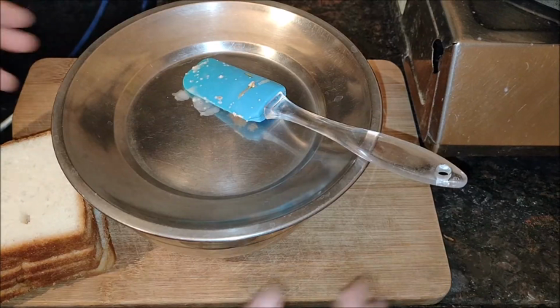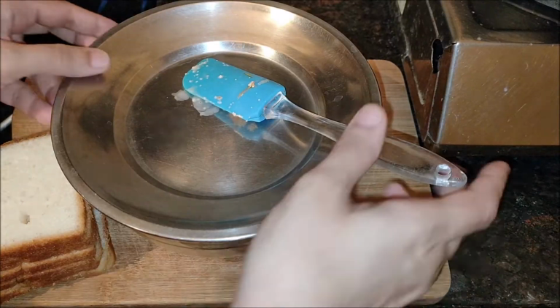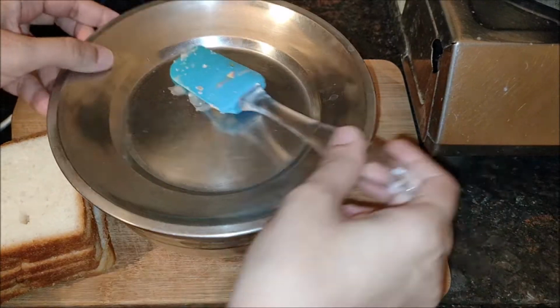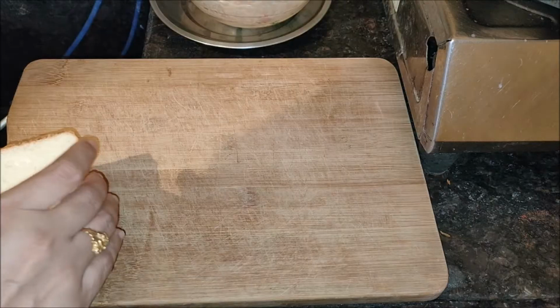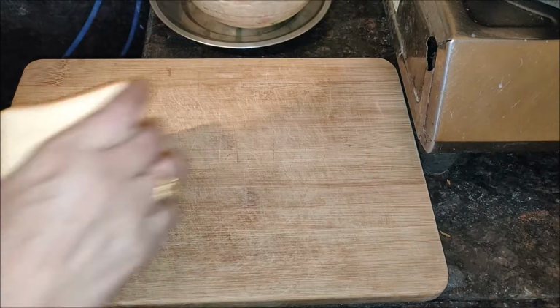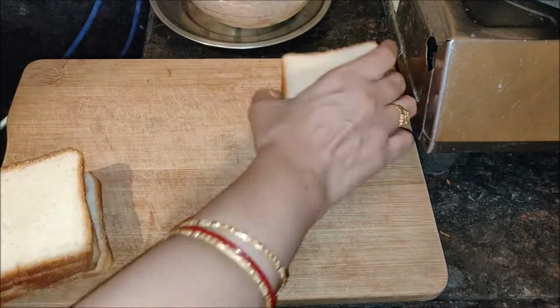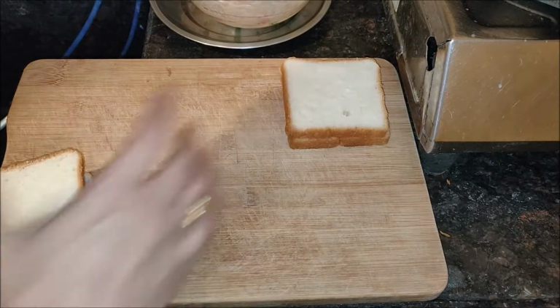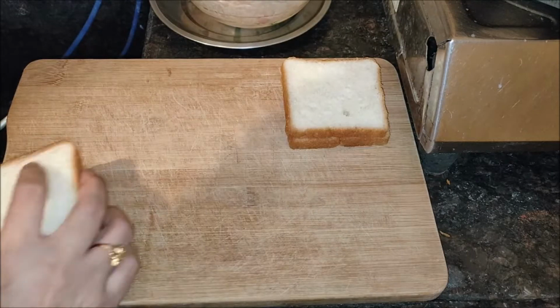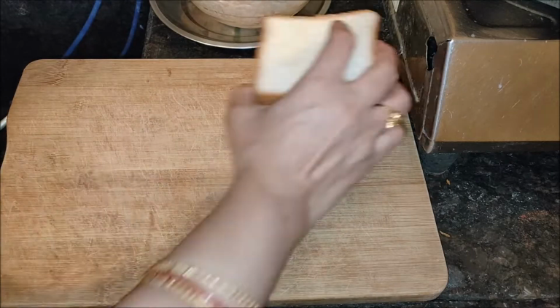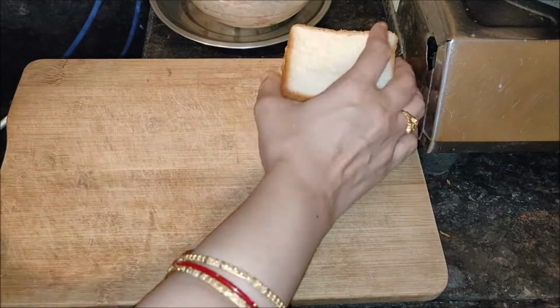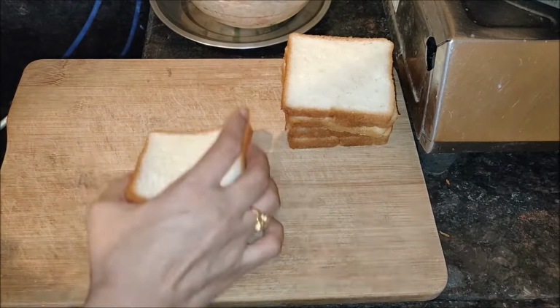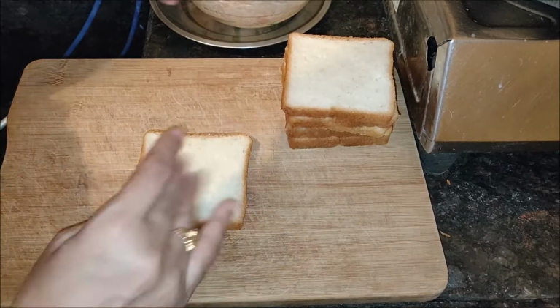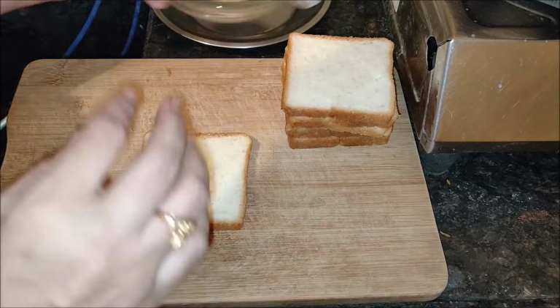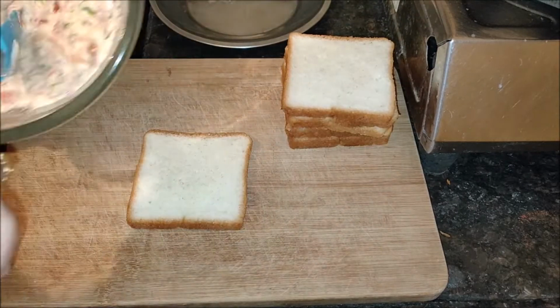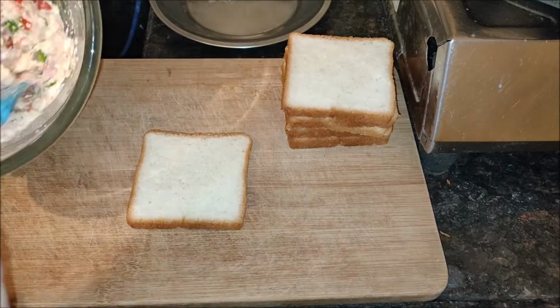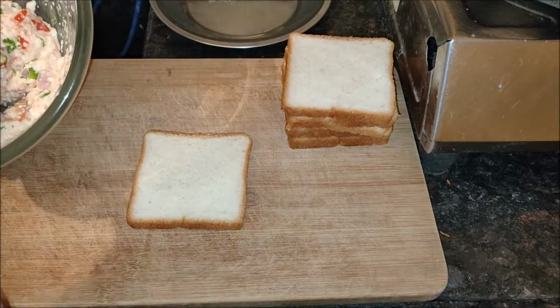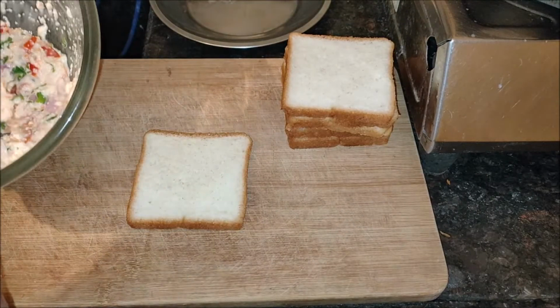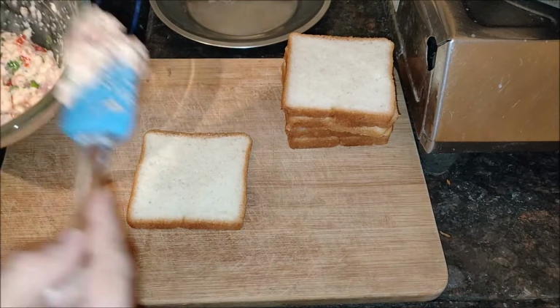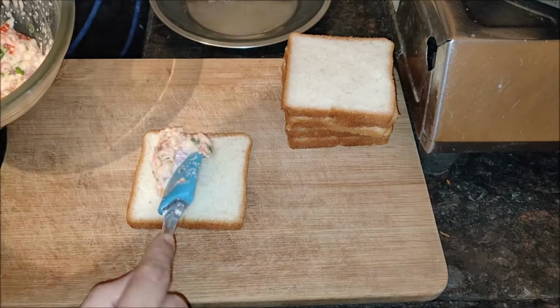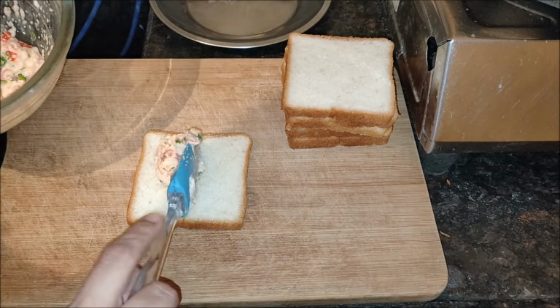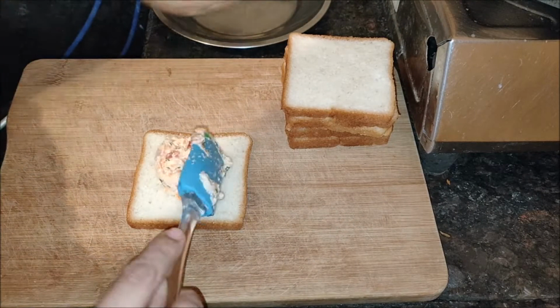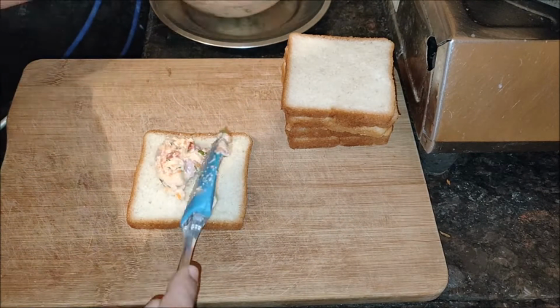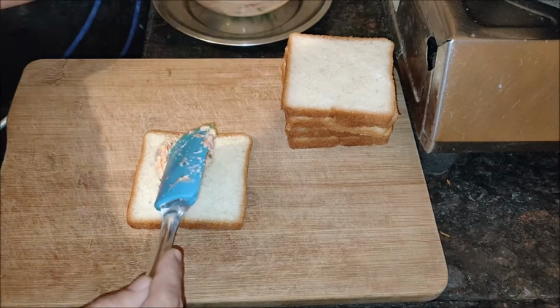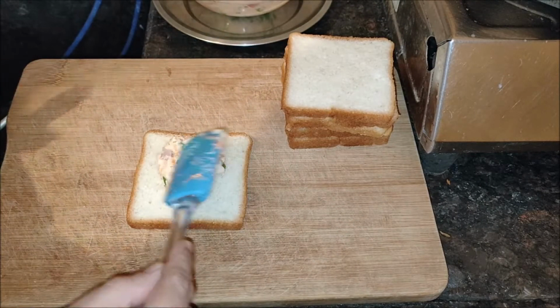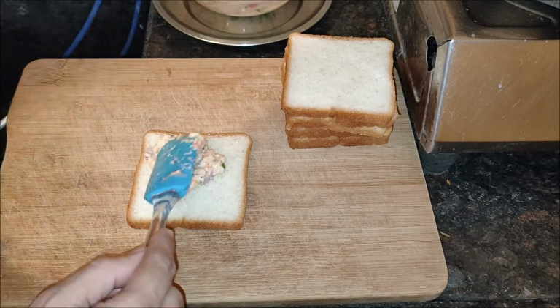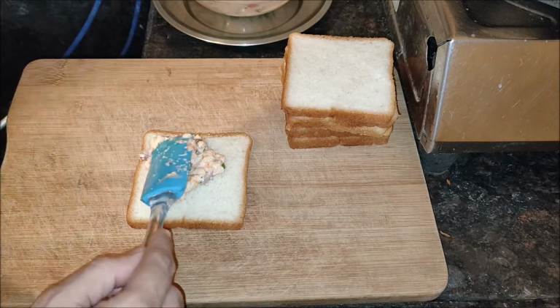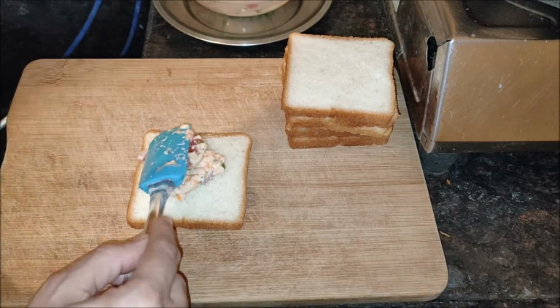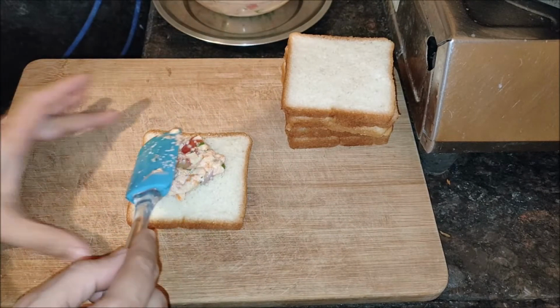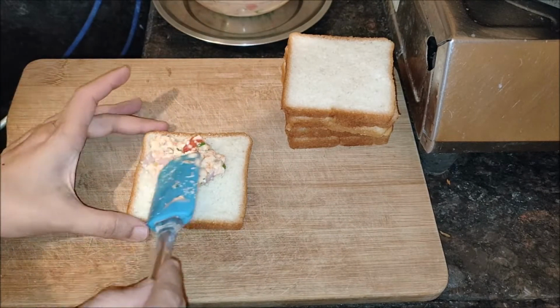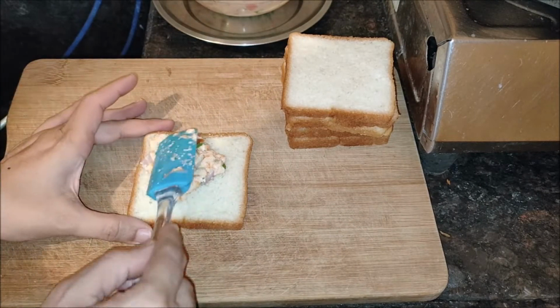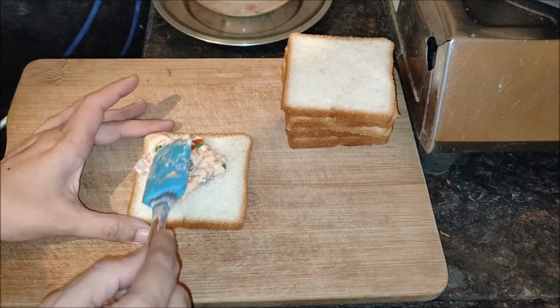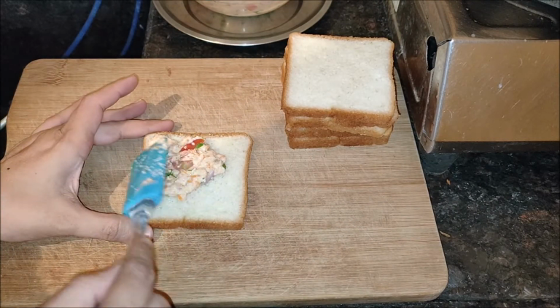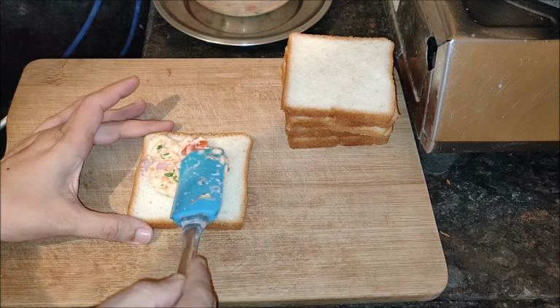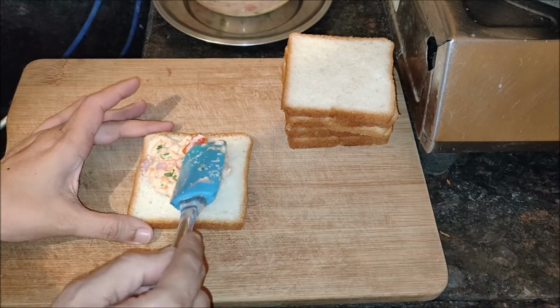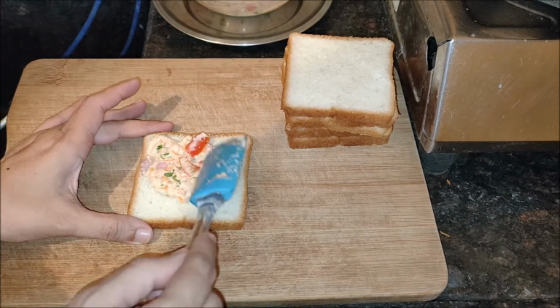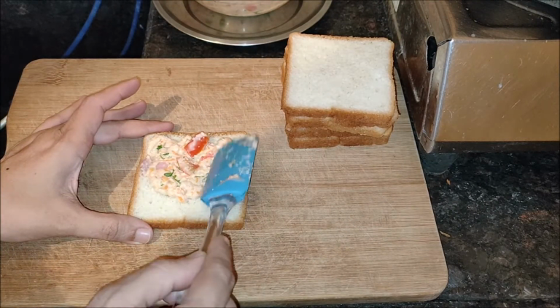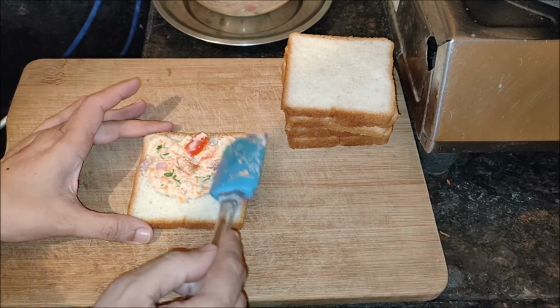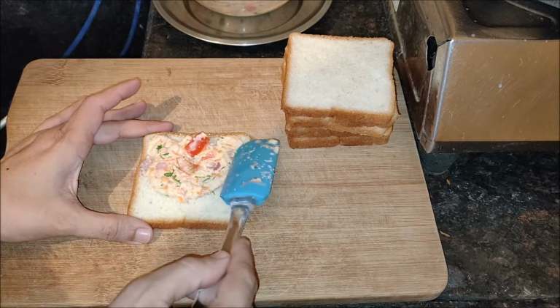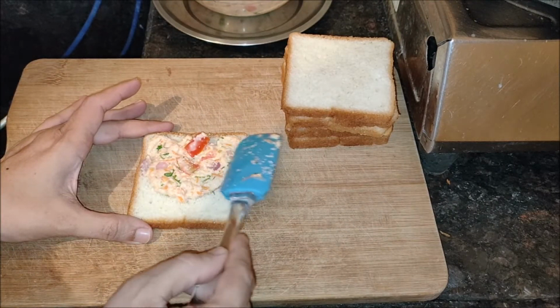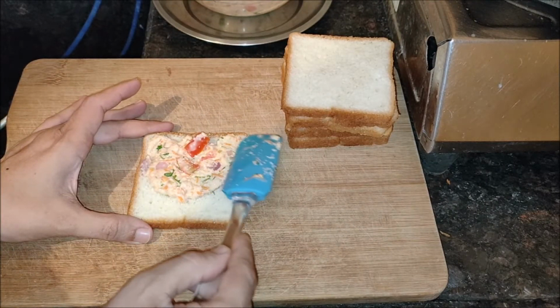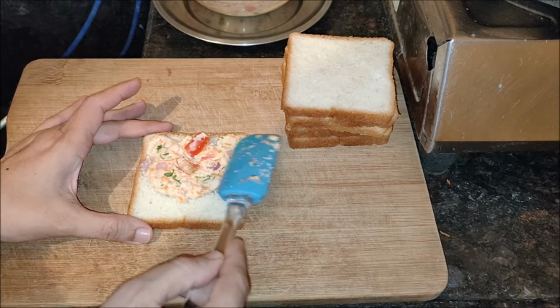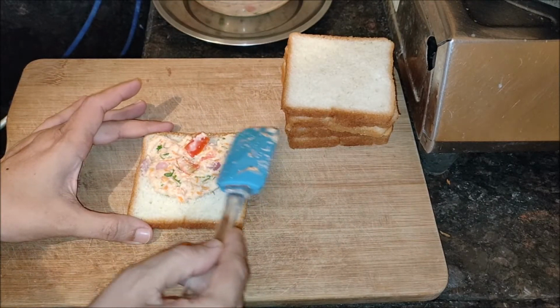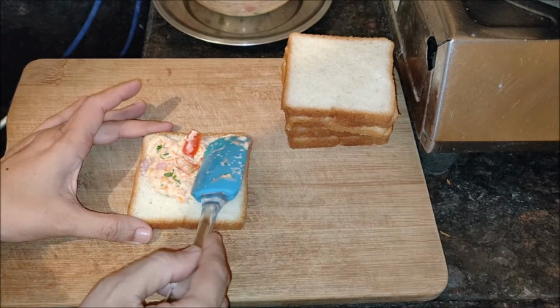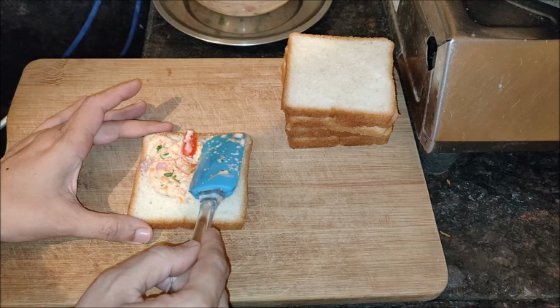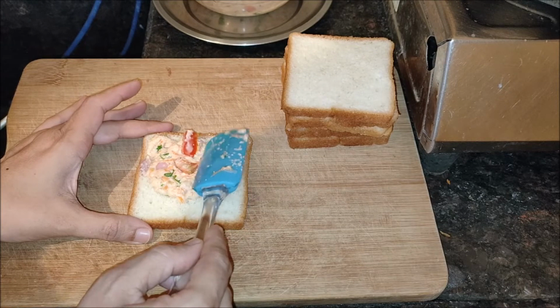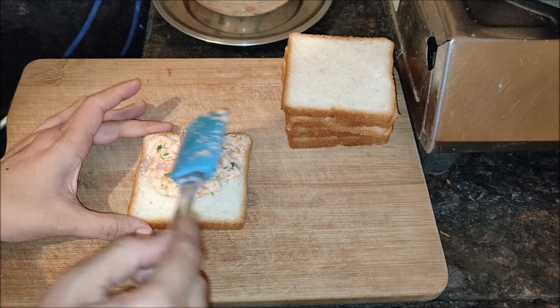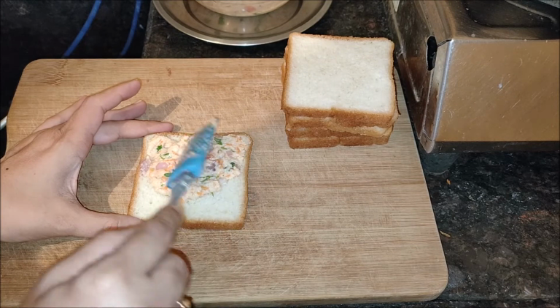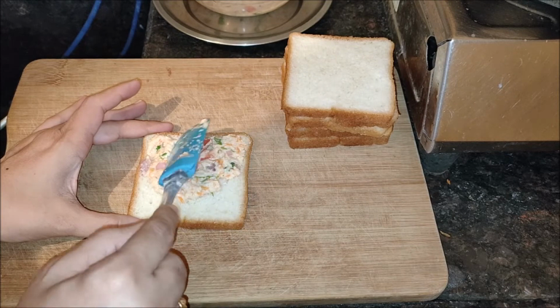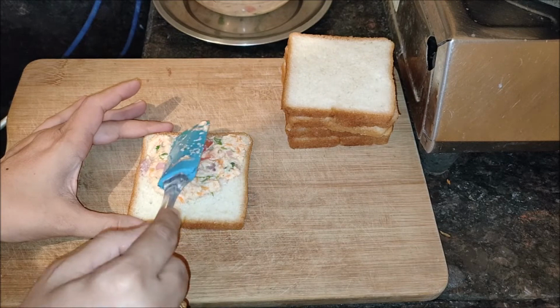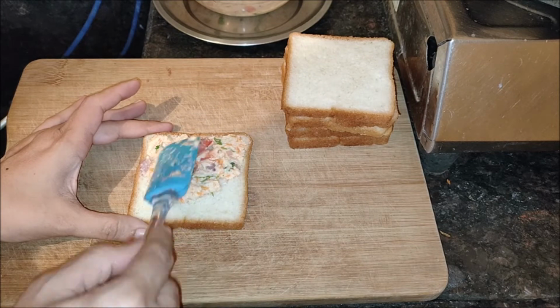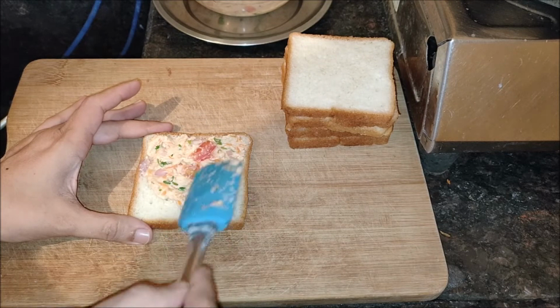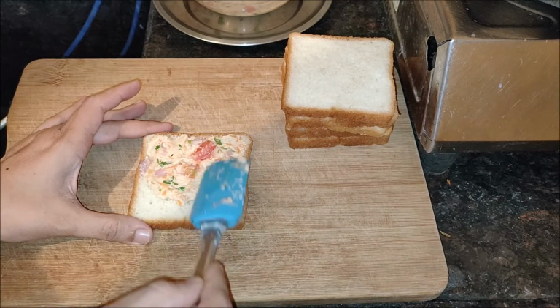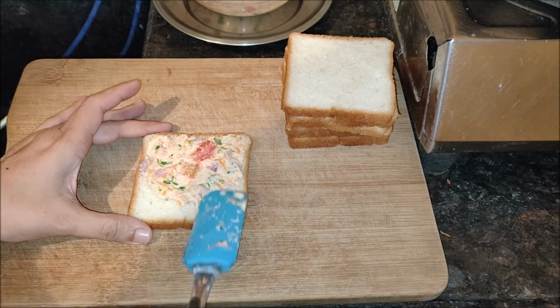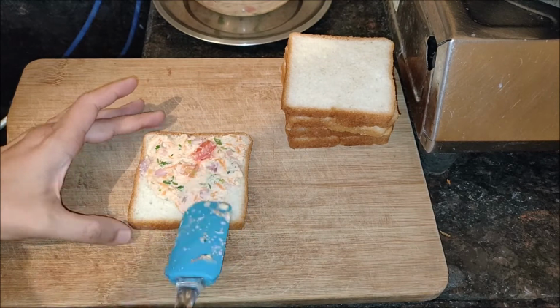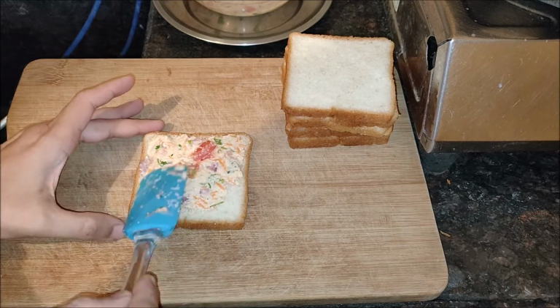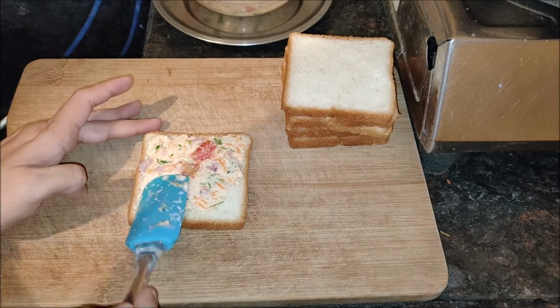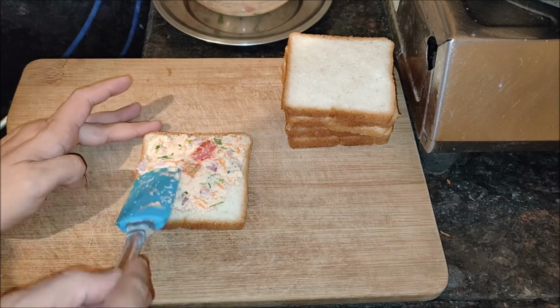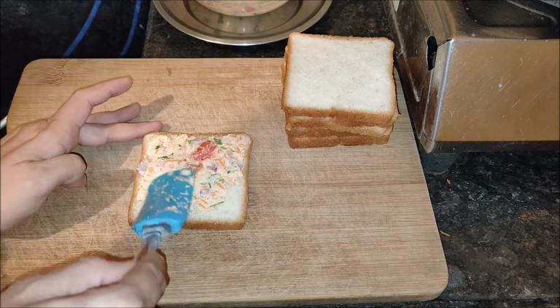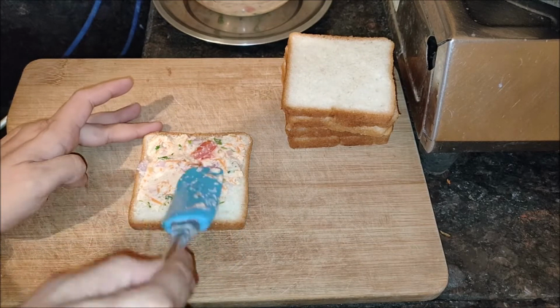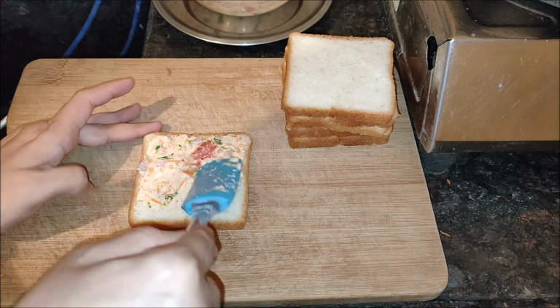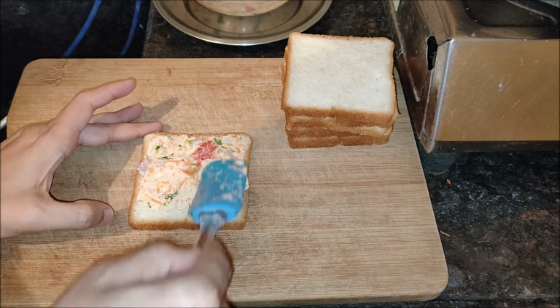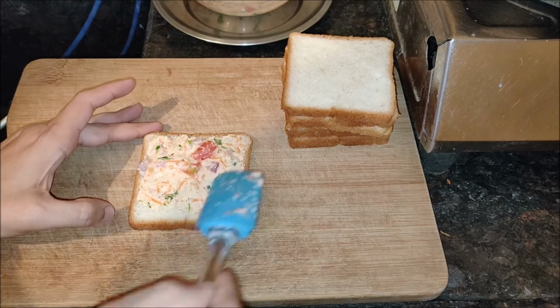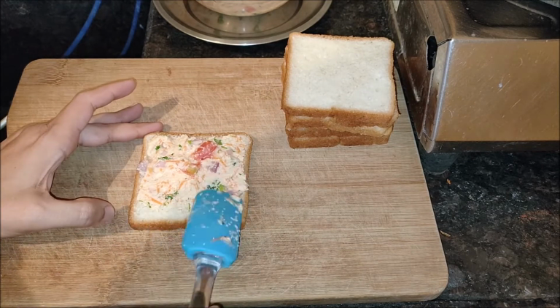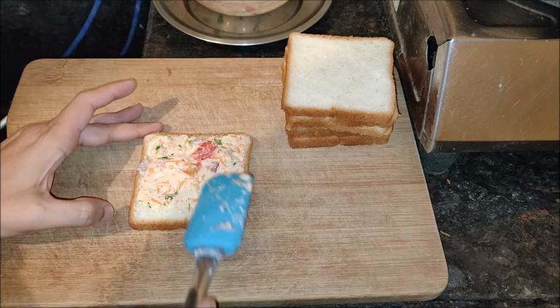Now on the bread slices, spread the mixture evenly with a spoon.